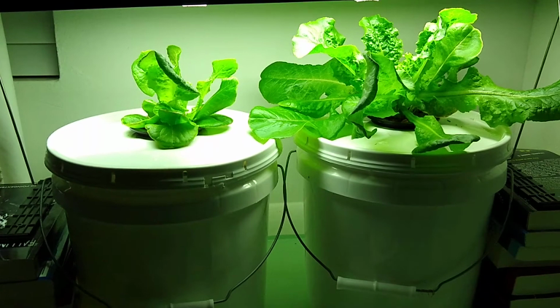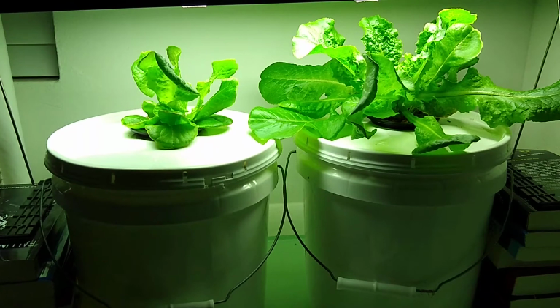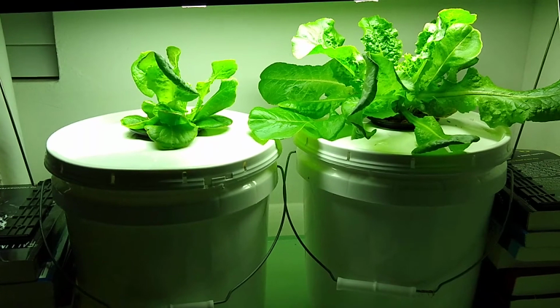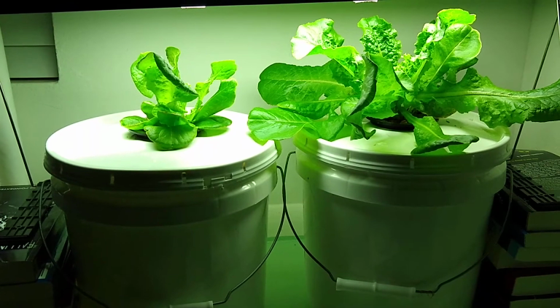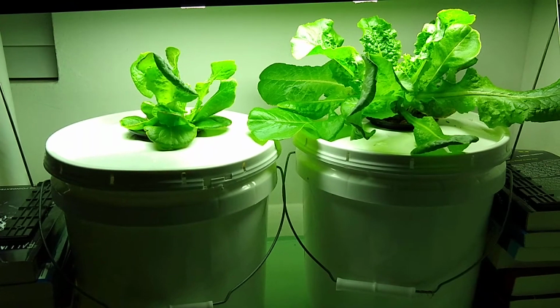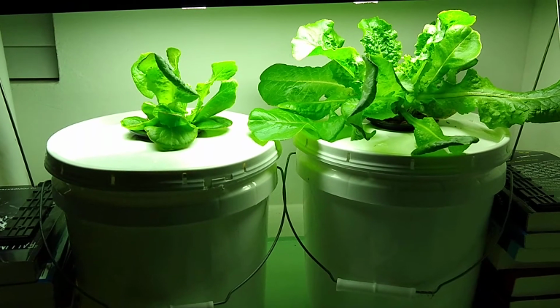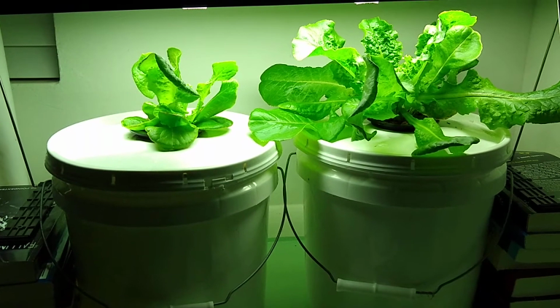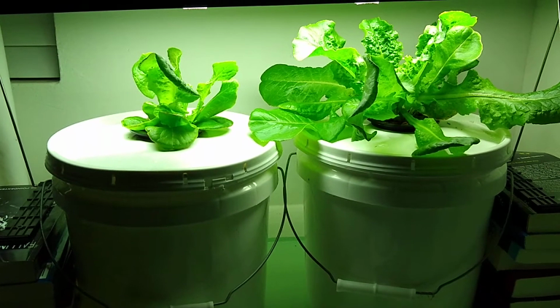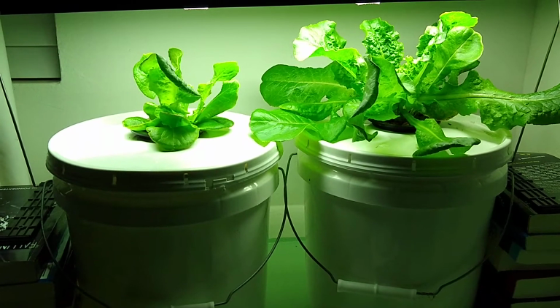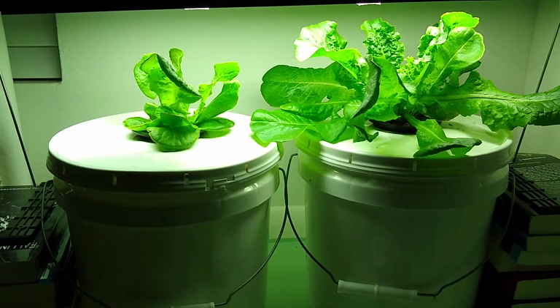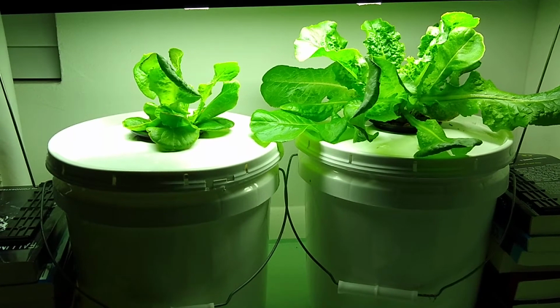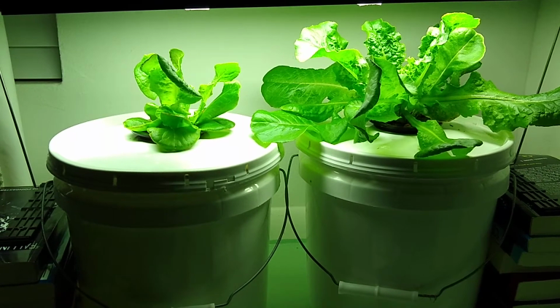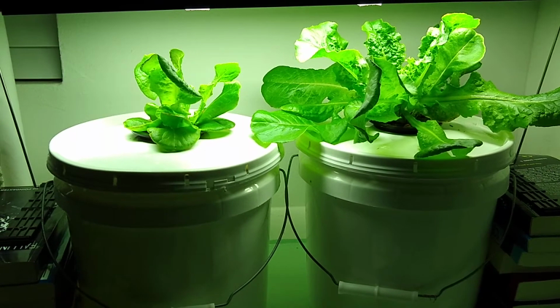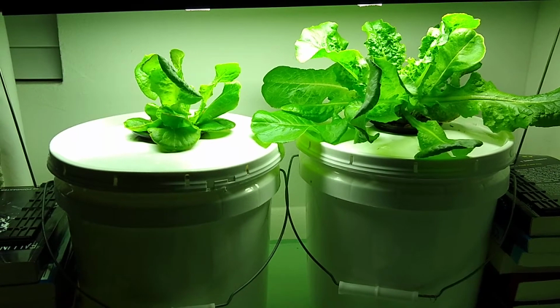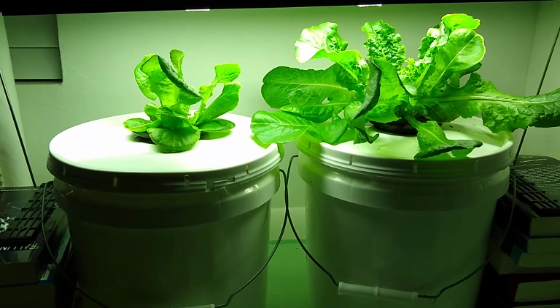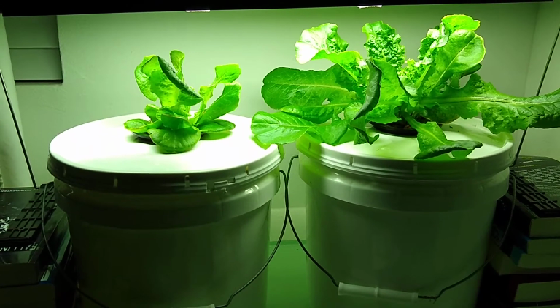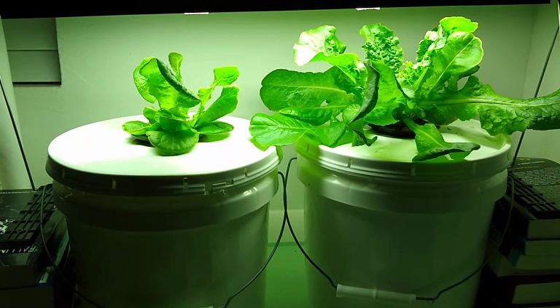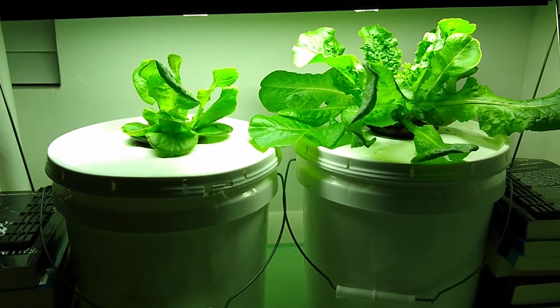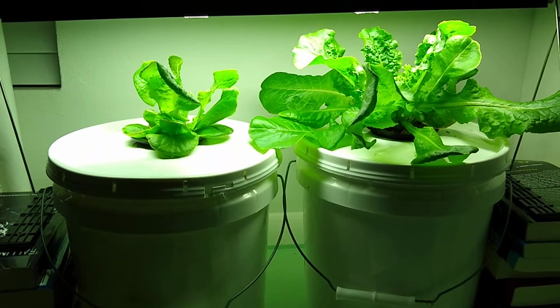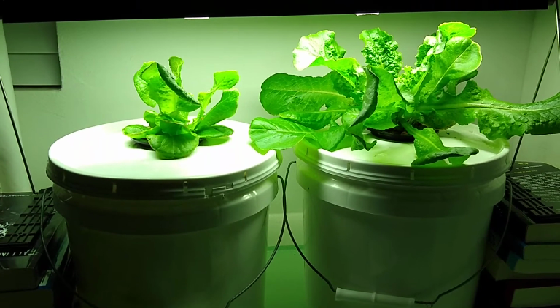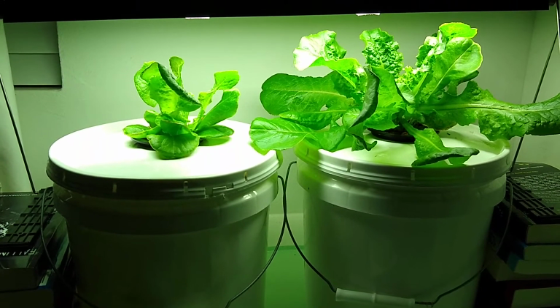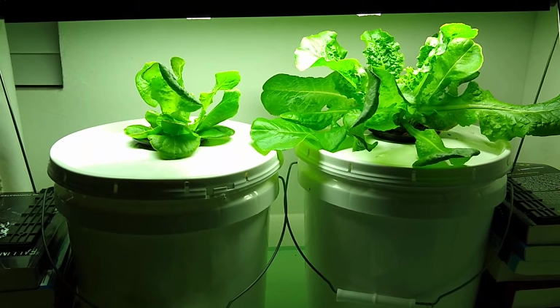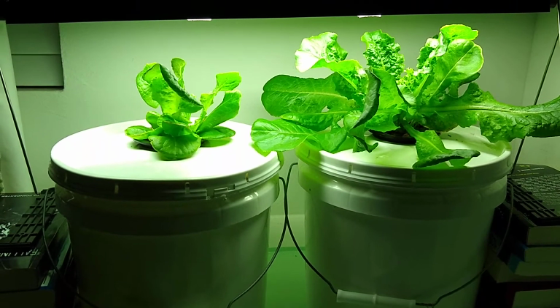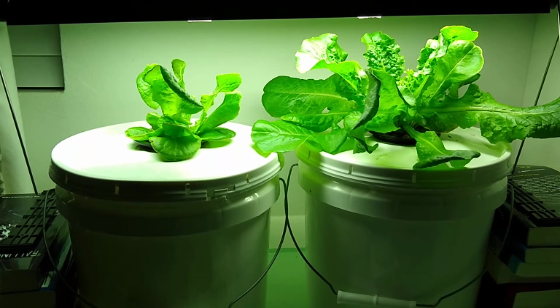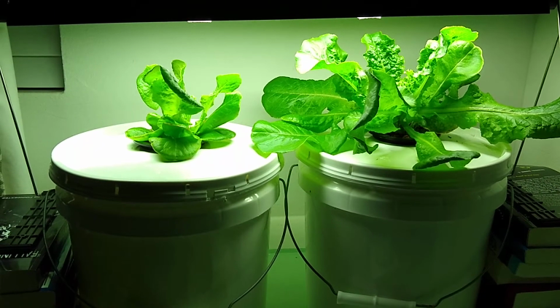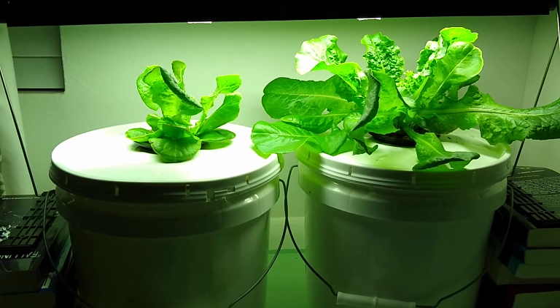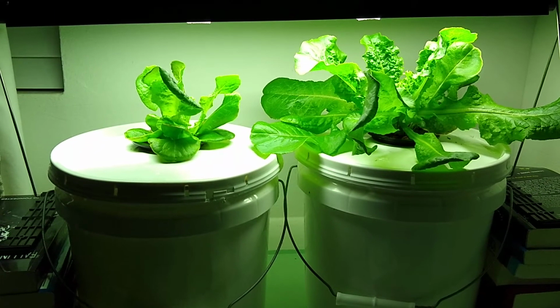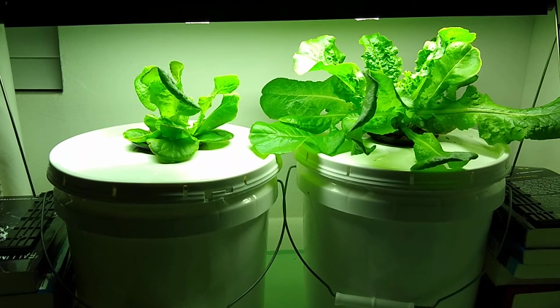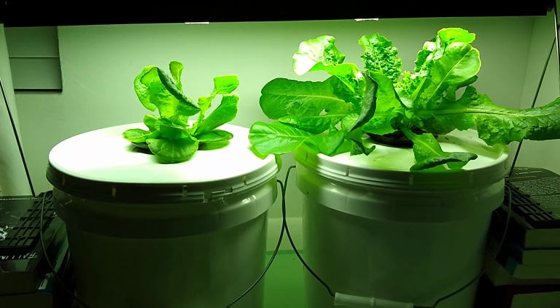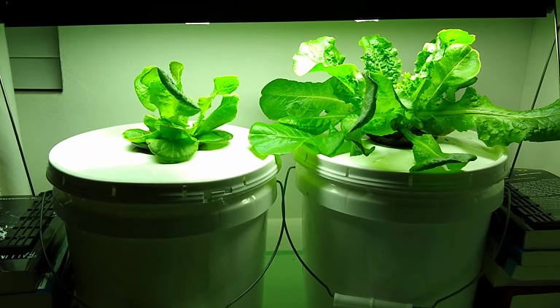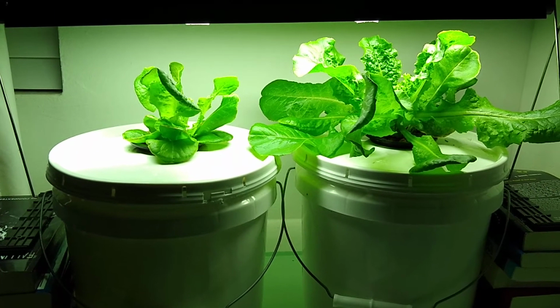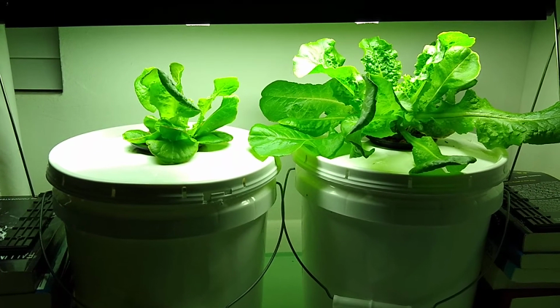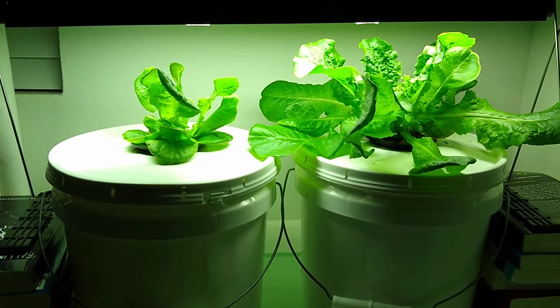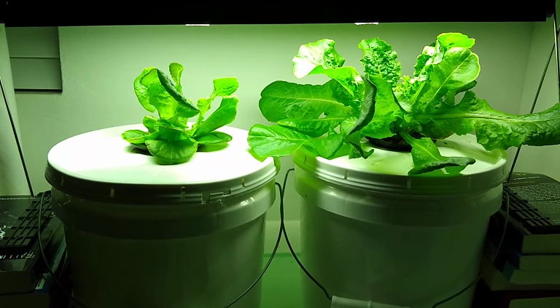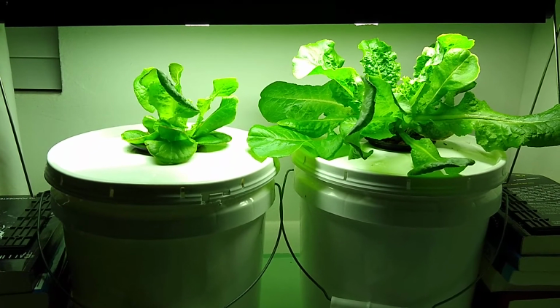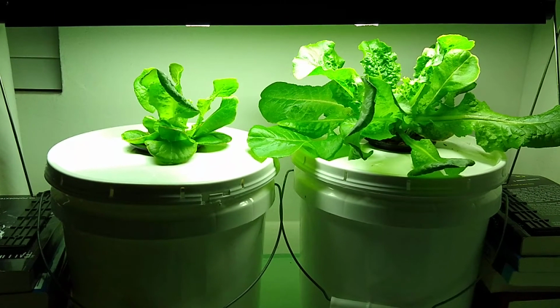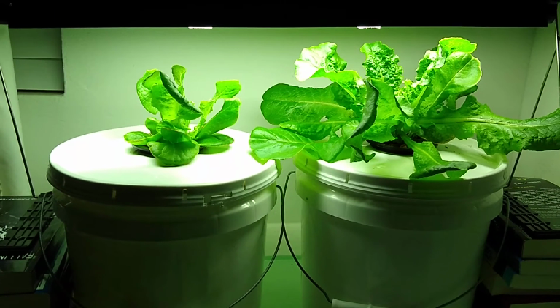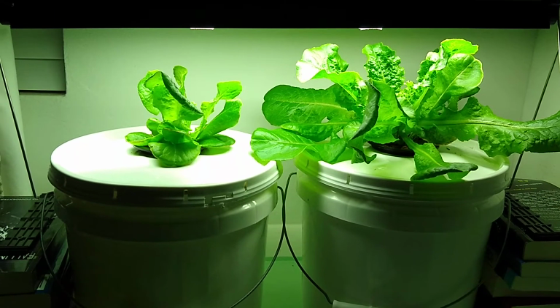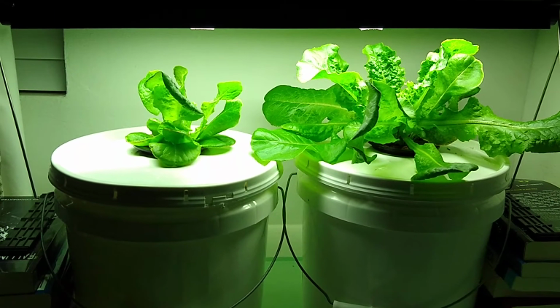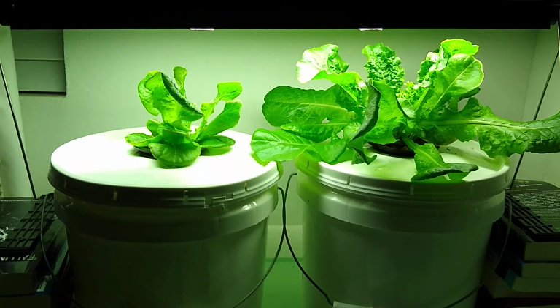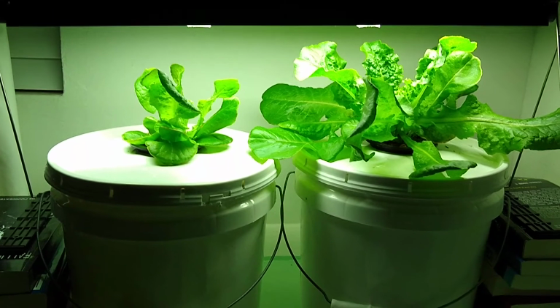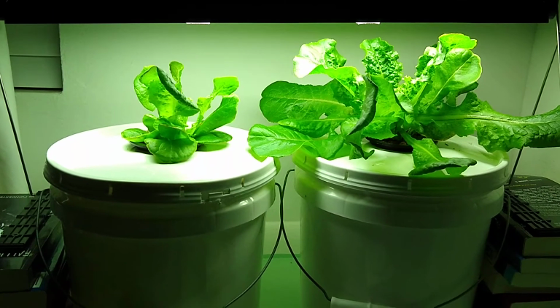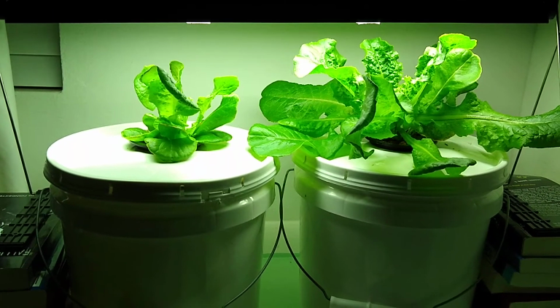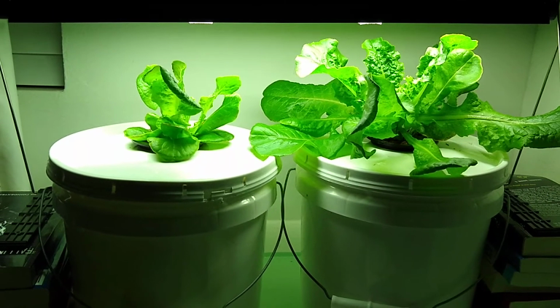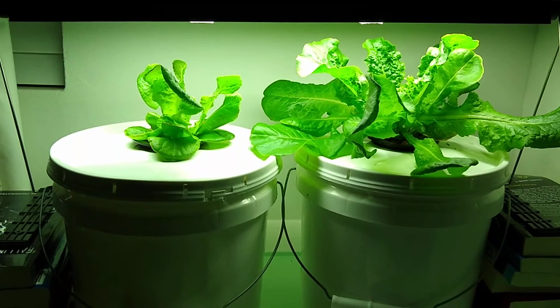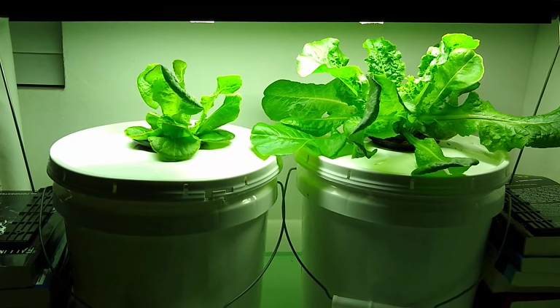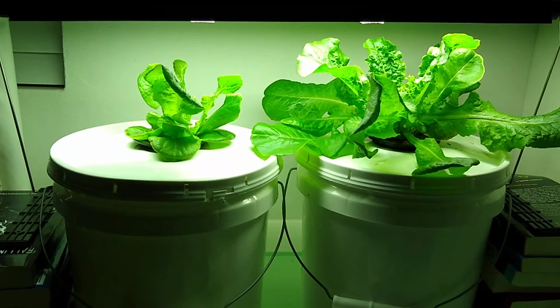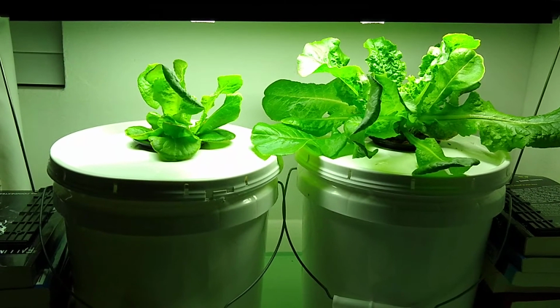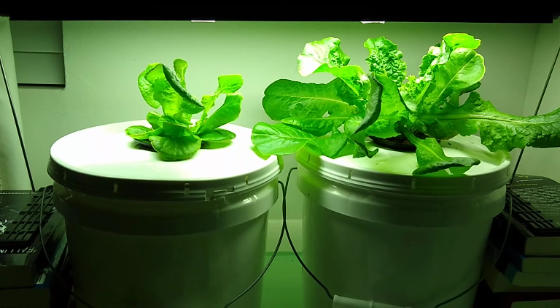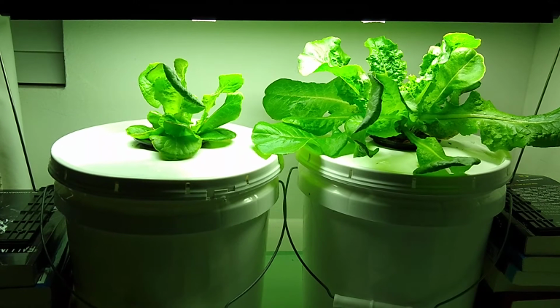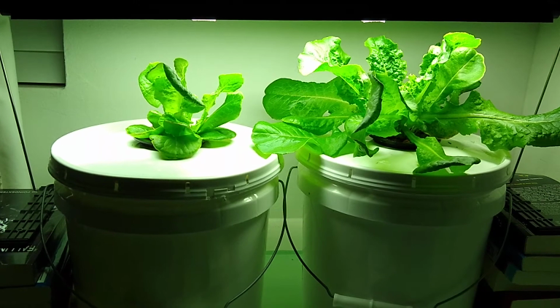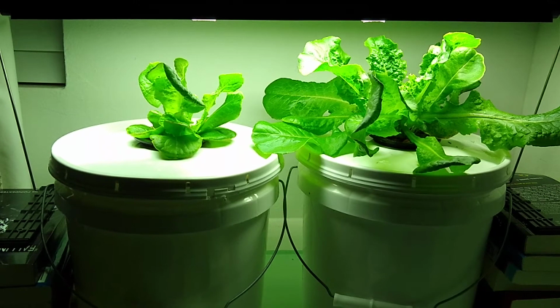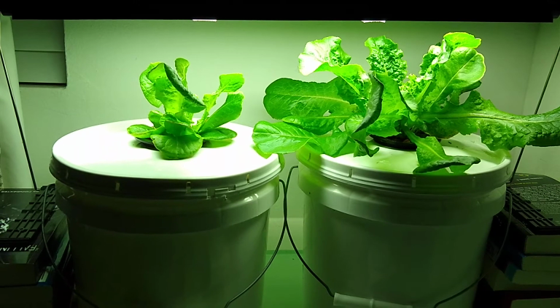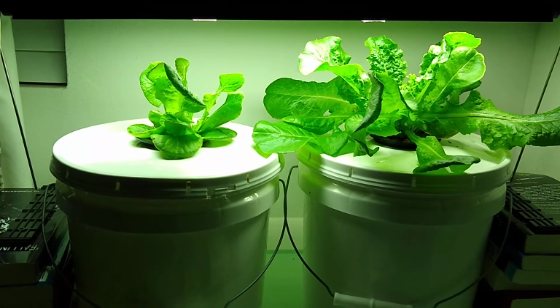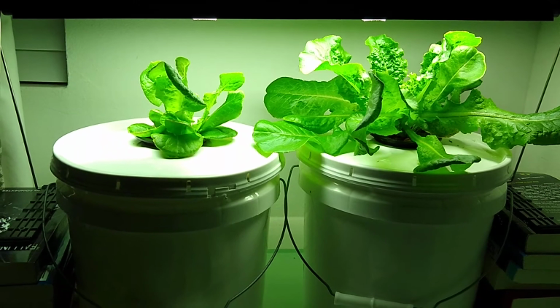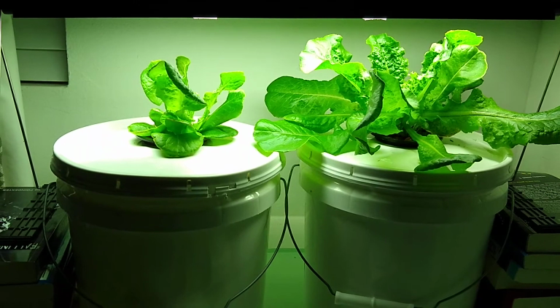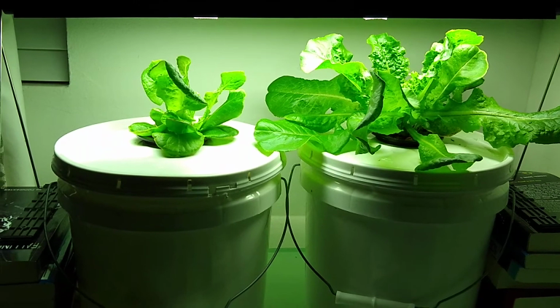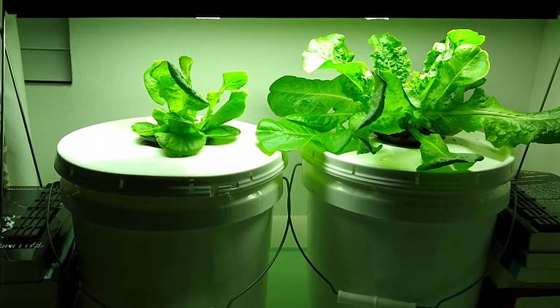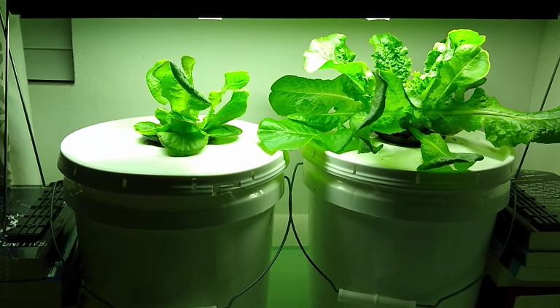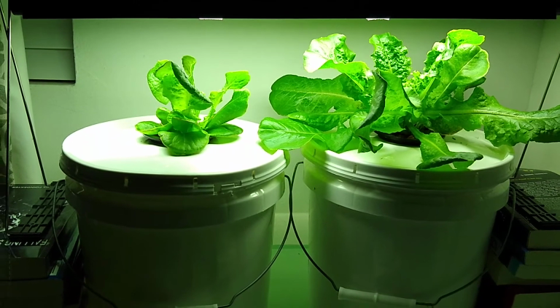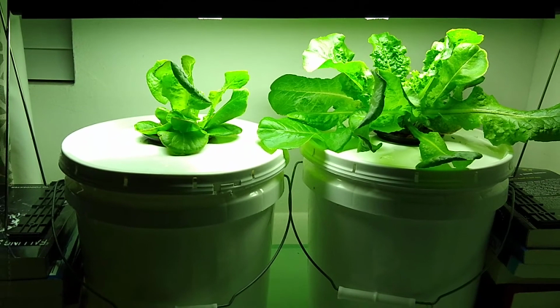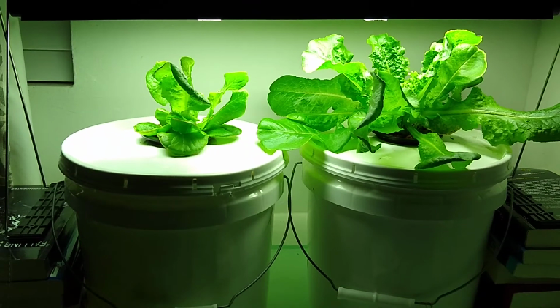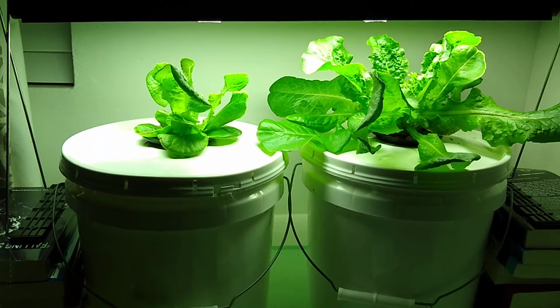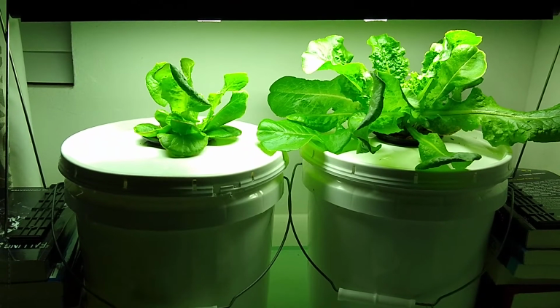The one on the left is coming along a little slower, but looking back at the pictures, it was smaller when I started it.